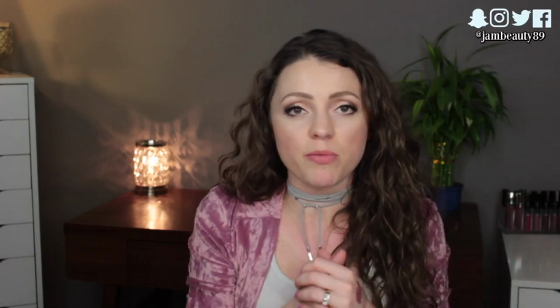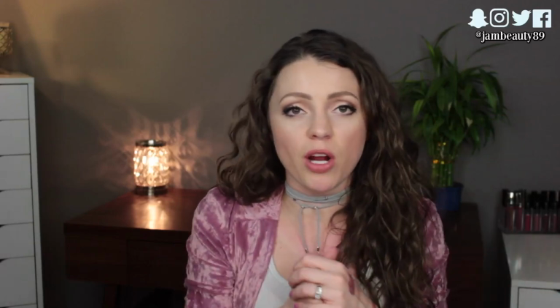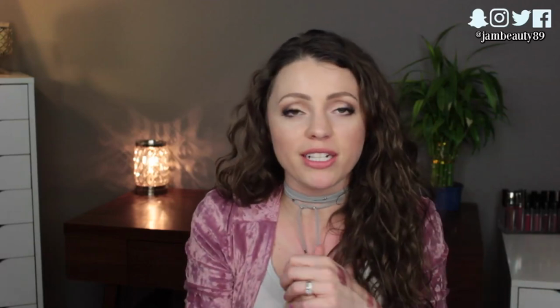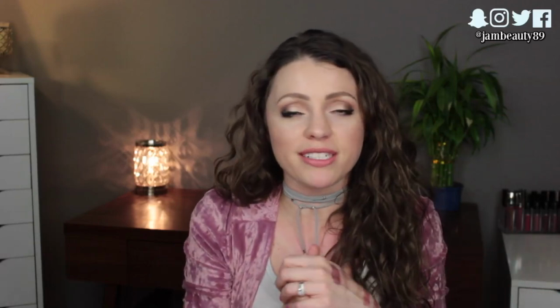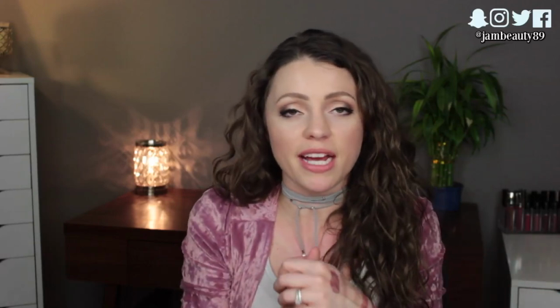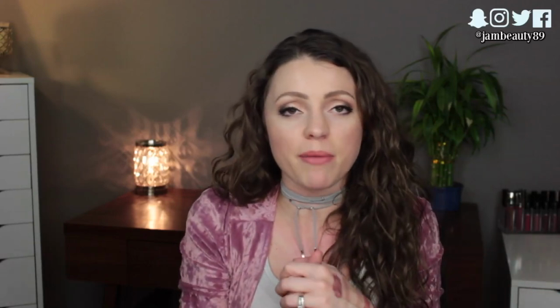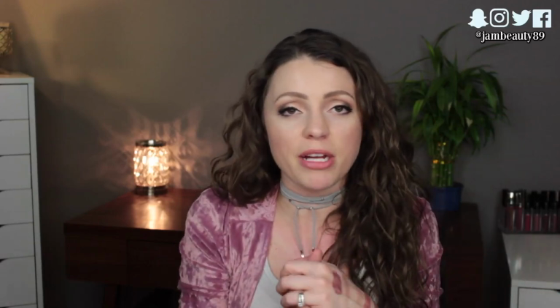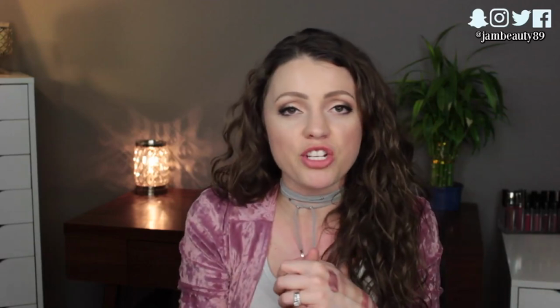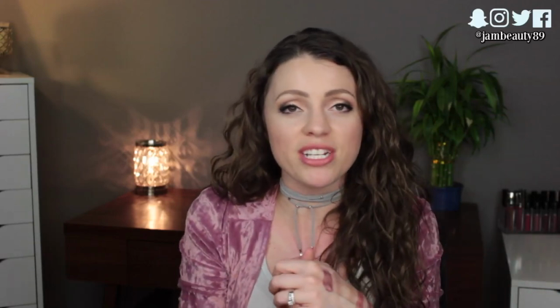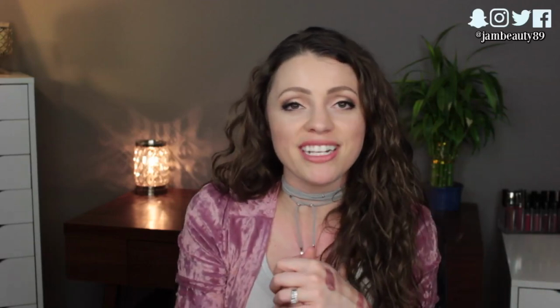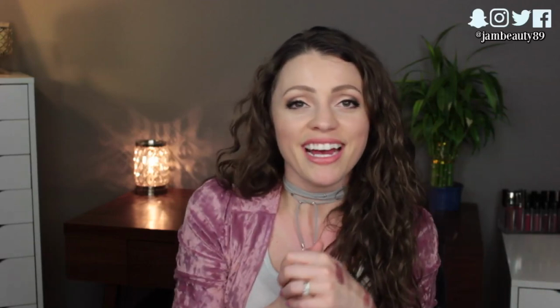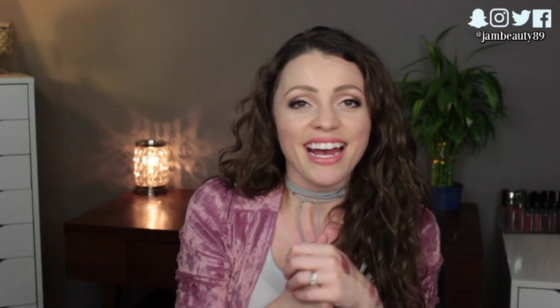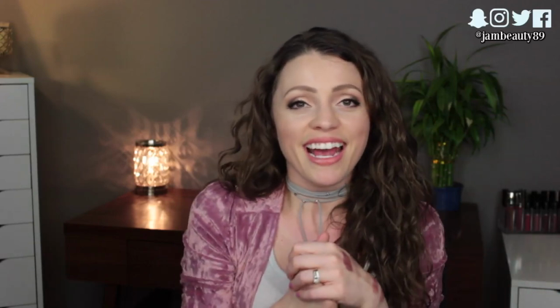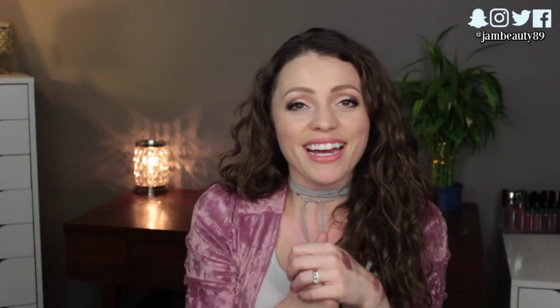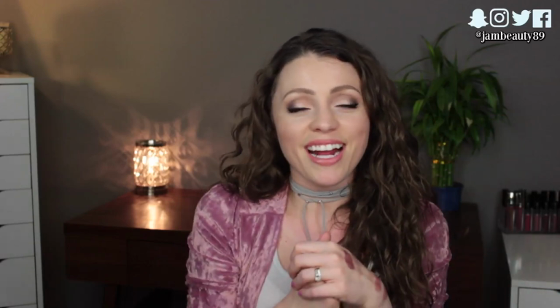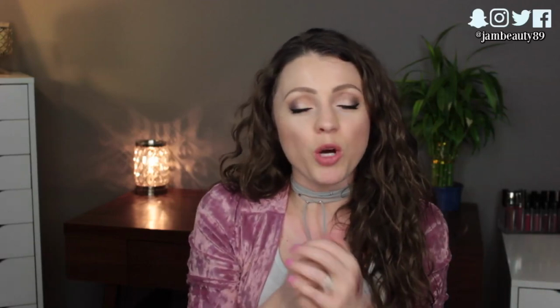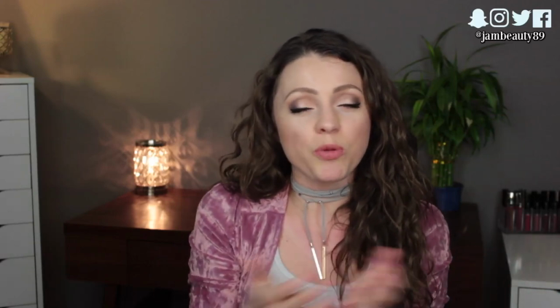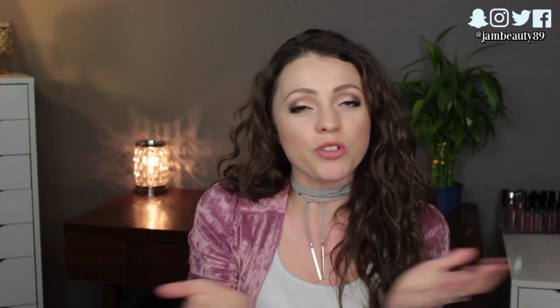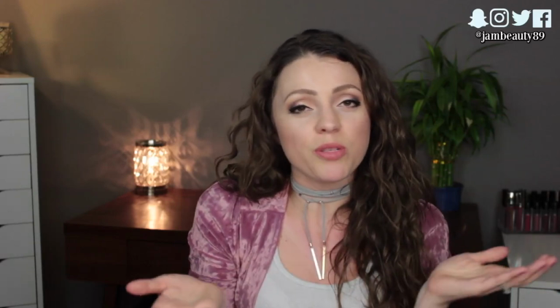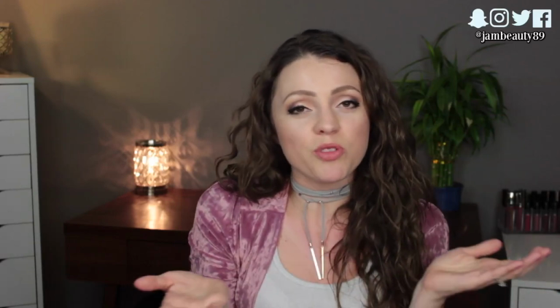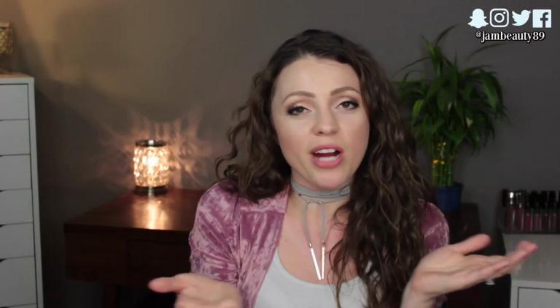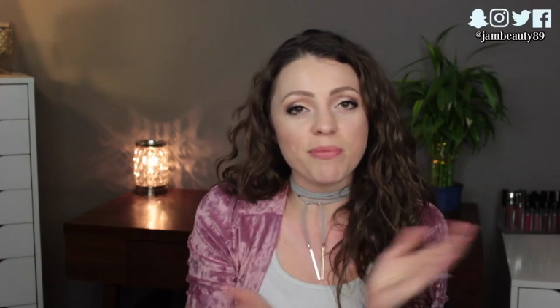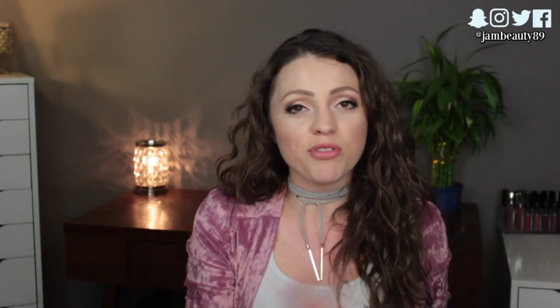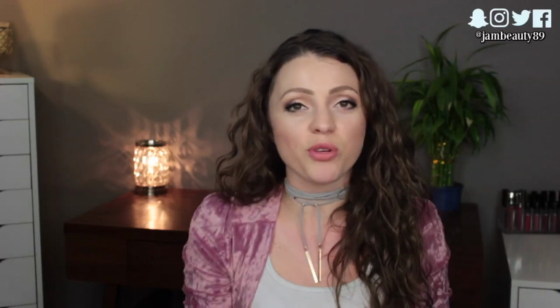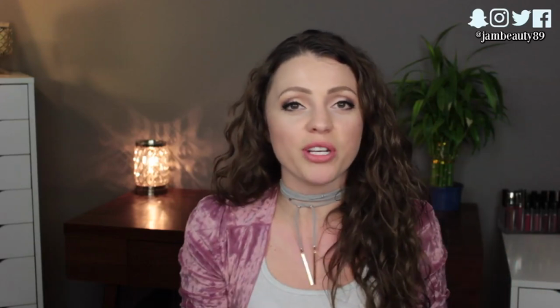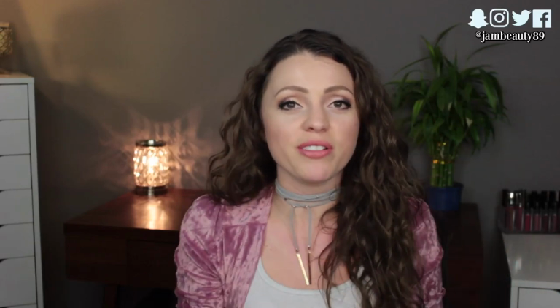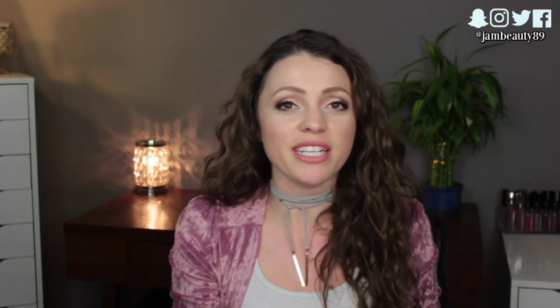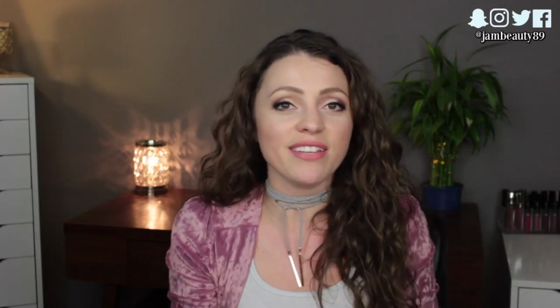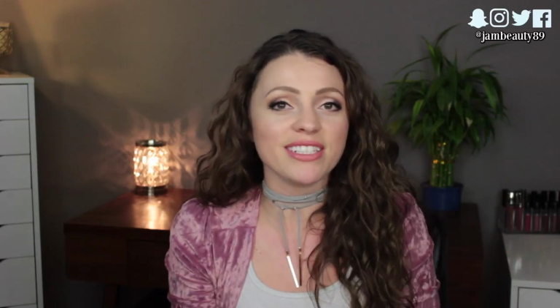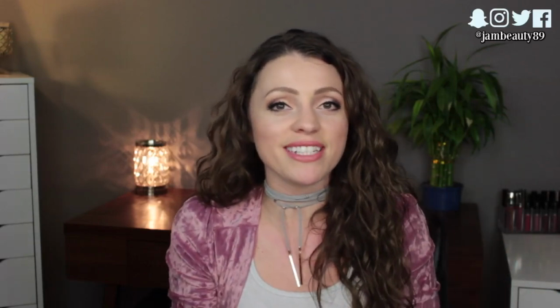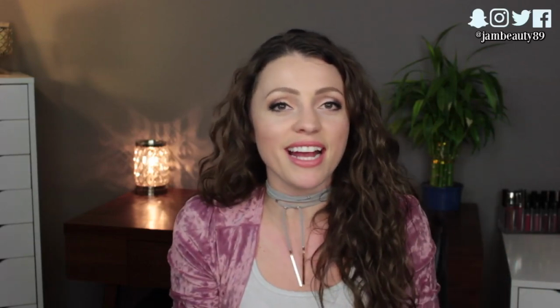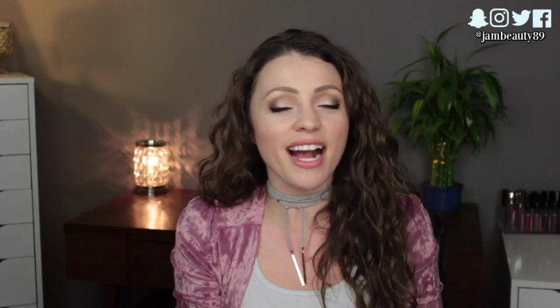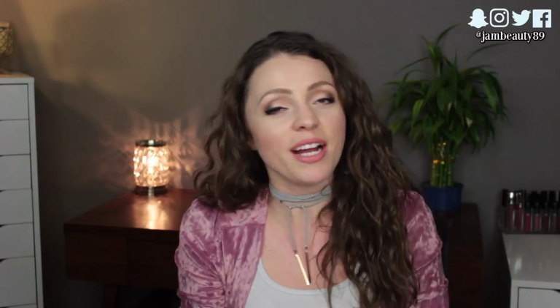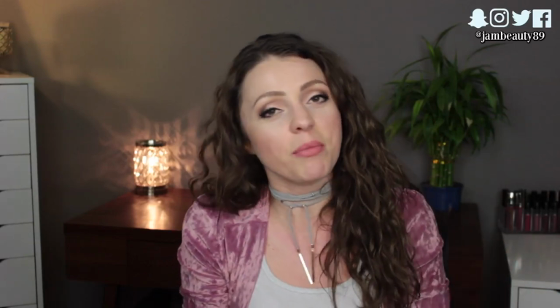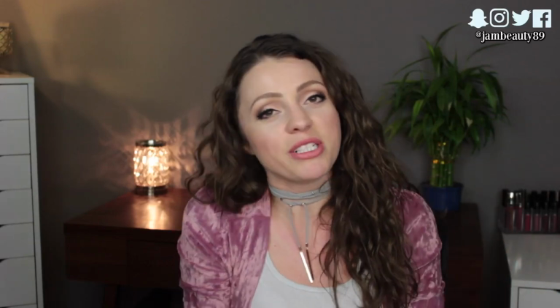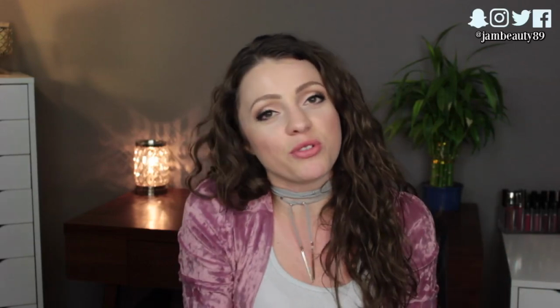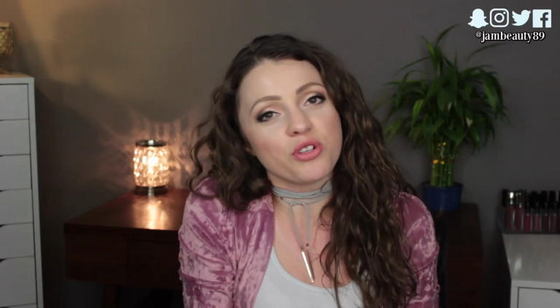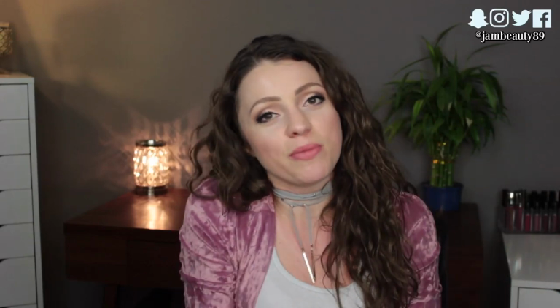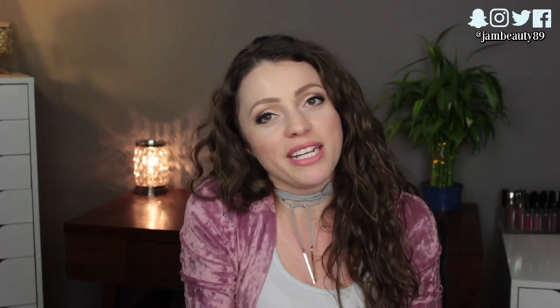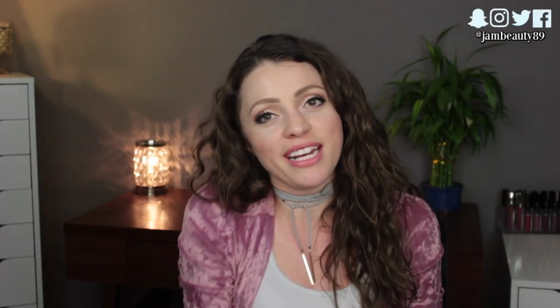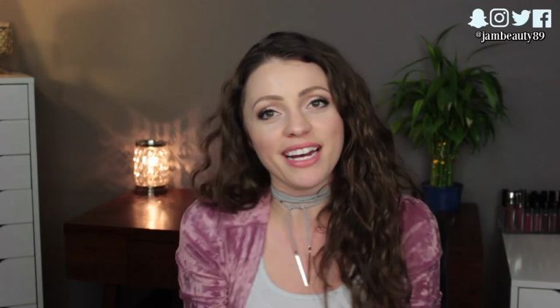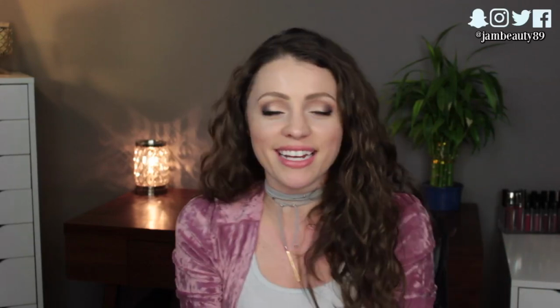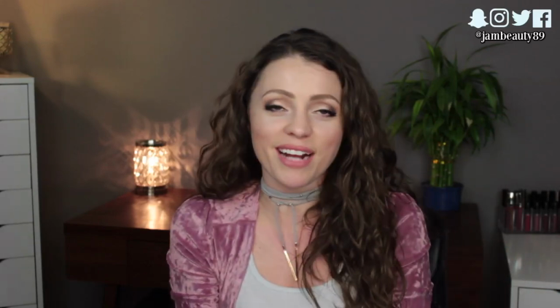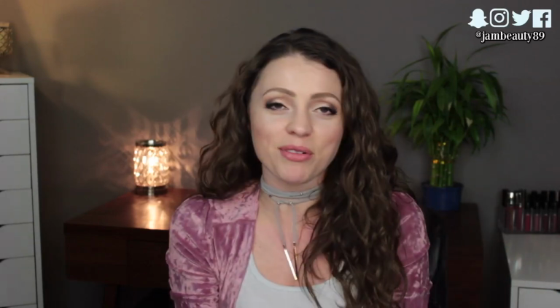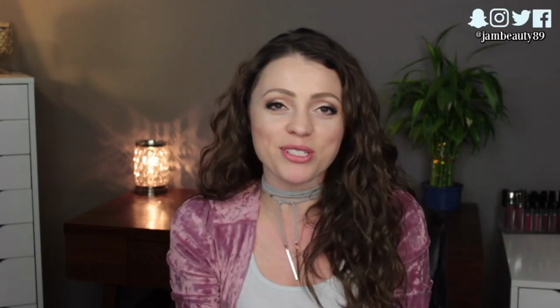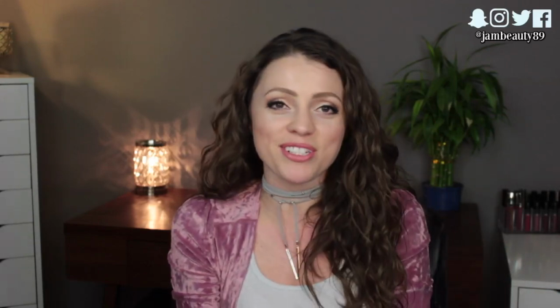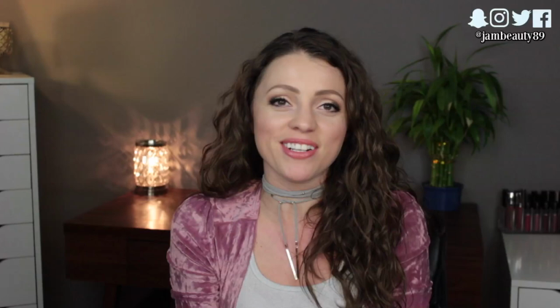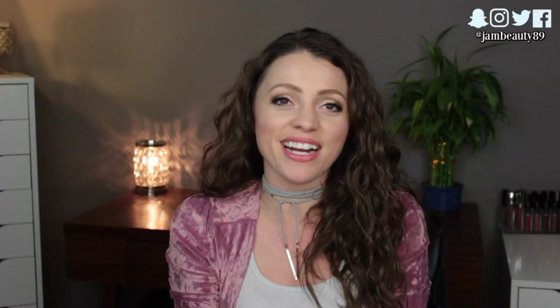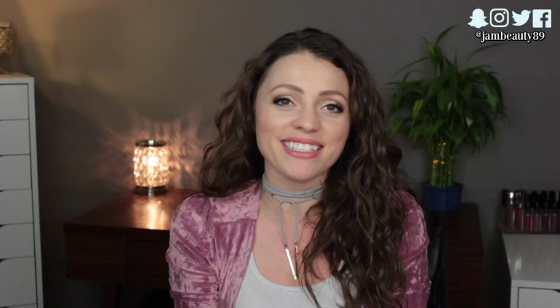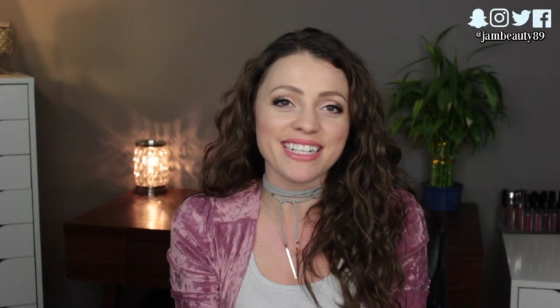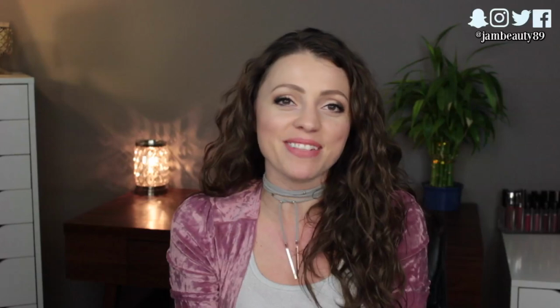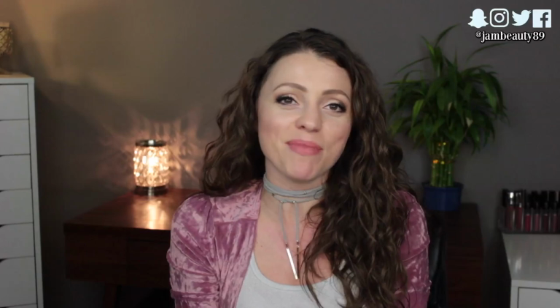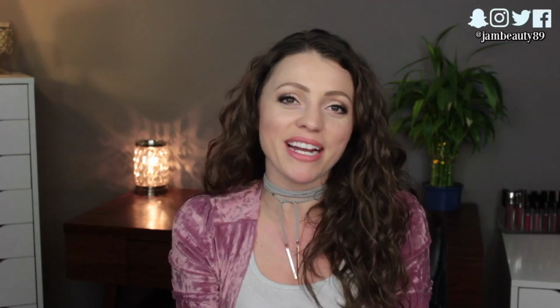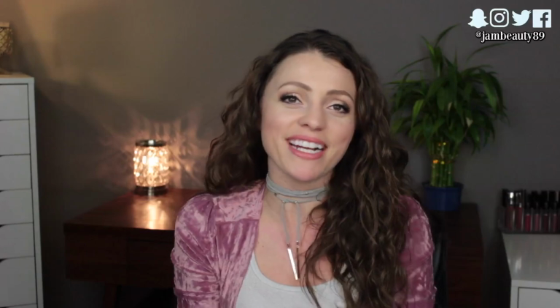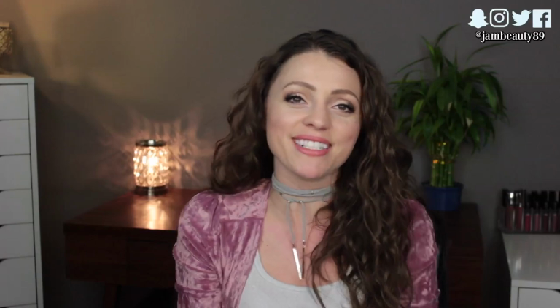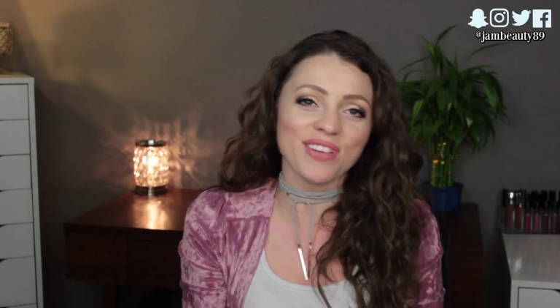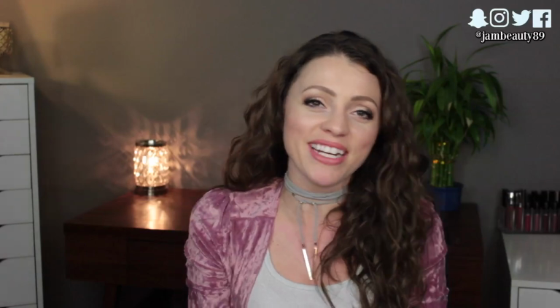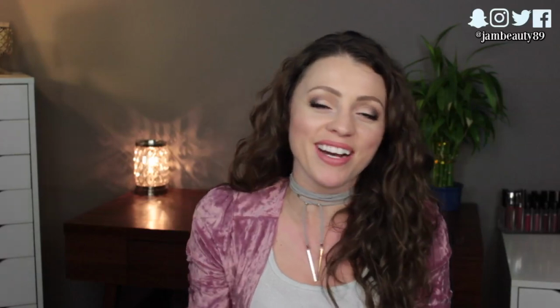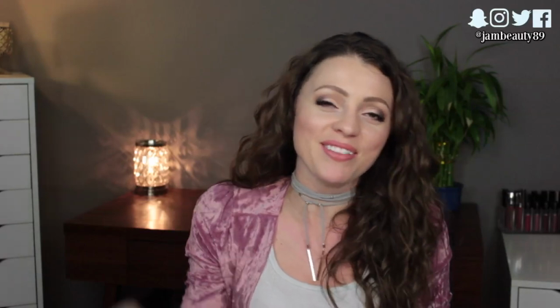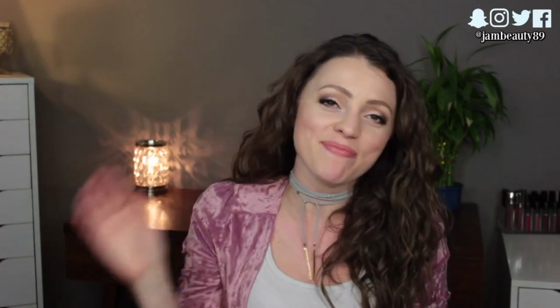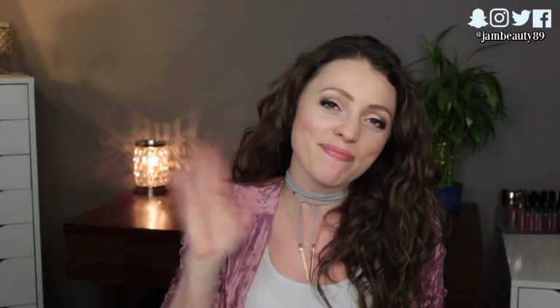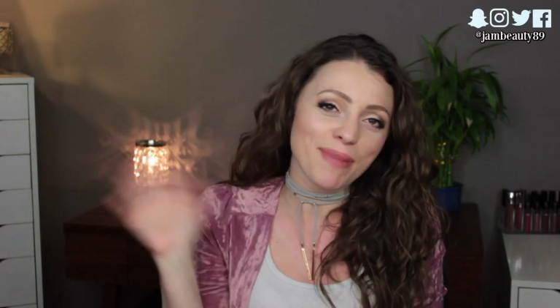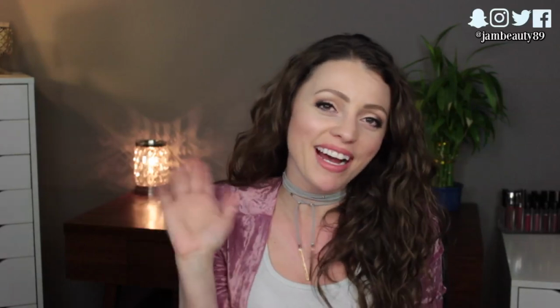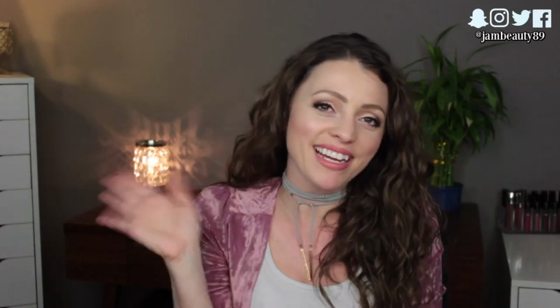That was everything I brought! Definitely check below for links to some of the products I mentioned. I hope you'll subscribe before you leave, say hi on my social media, and I will see you guys in my next video. Bye!